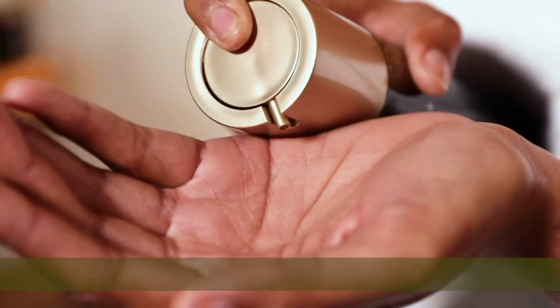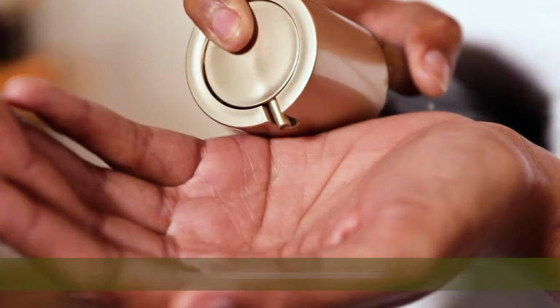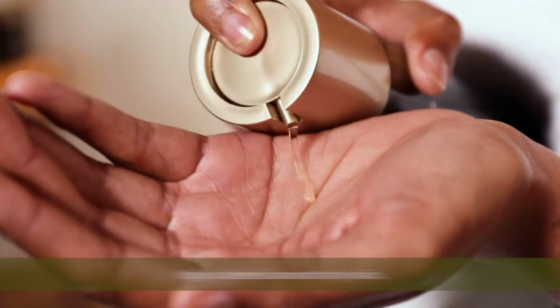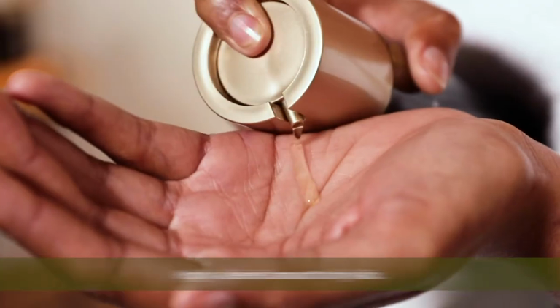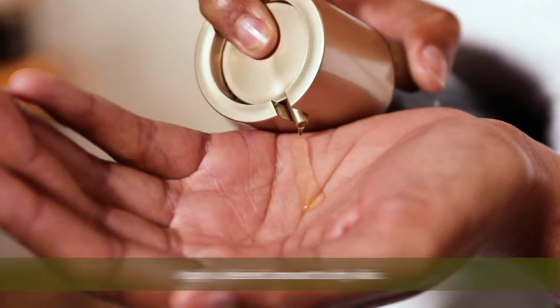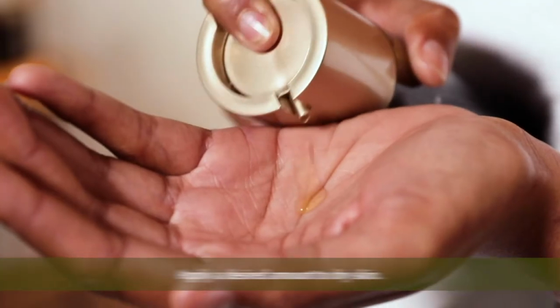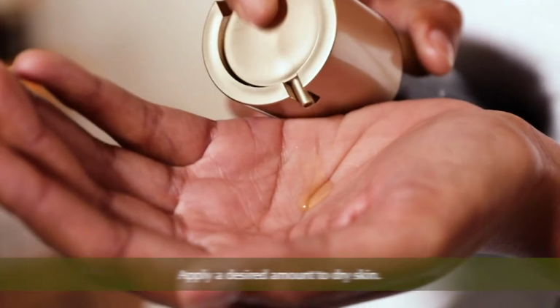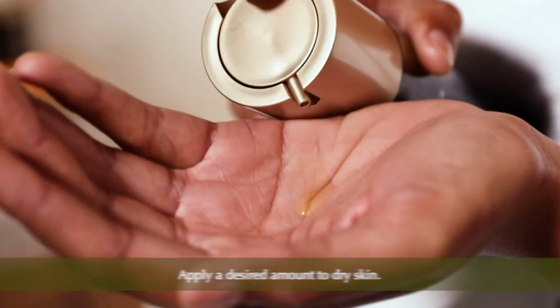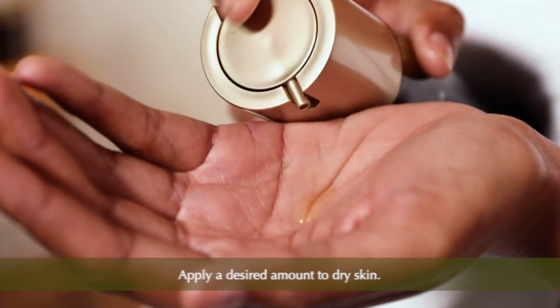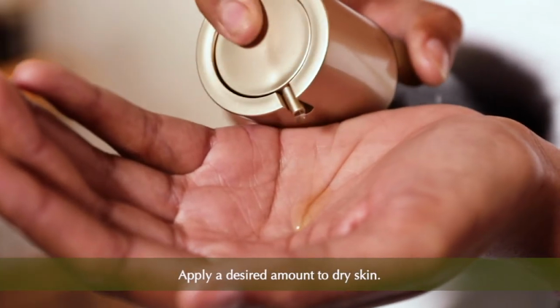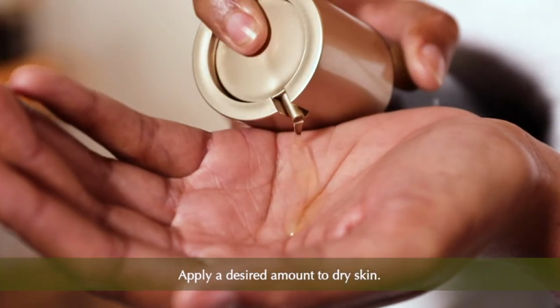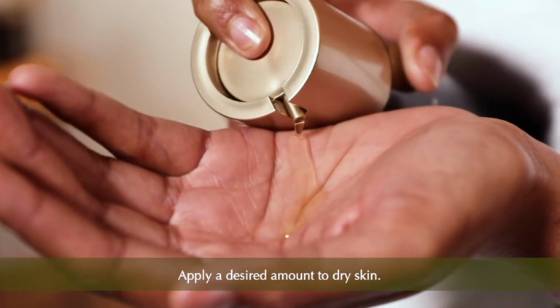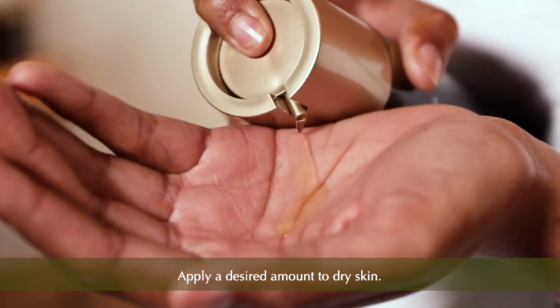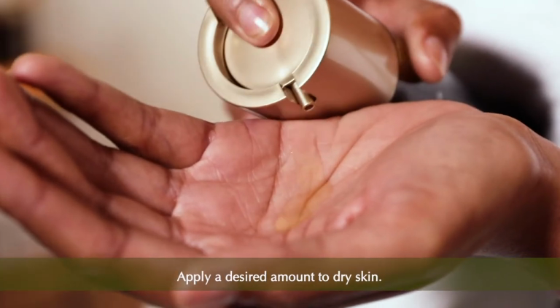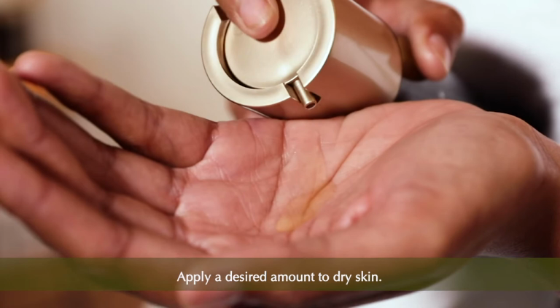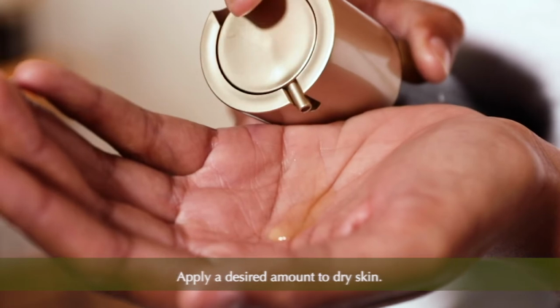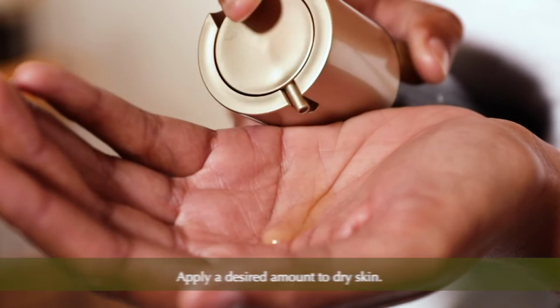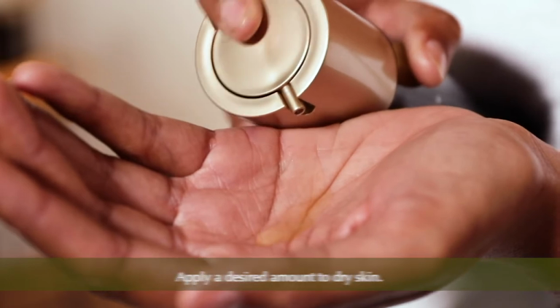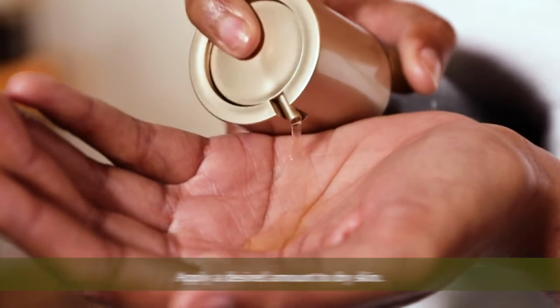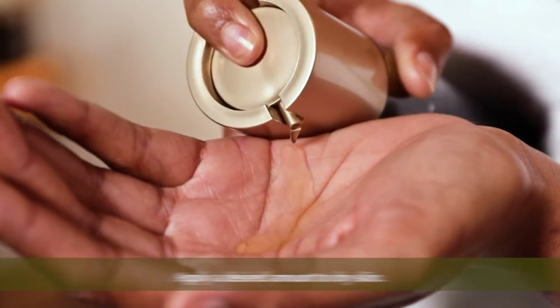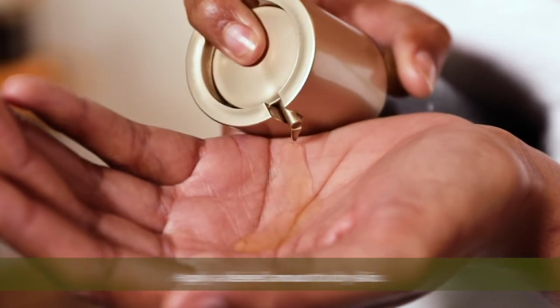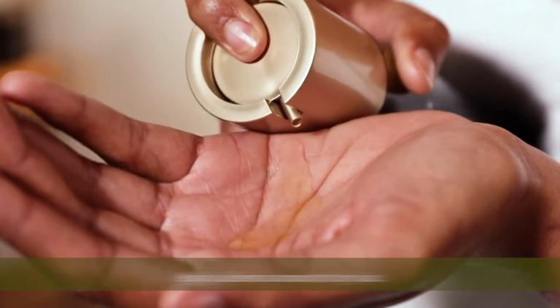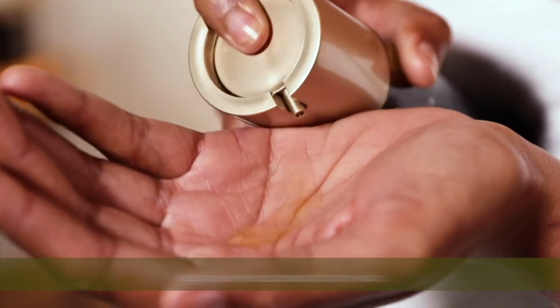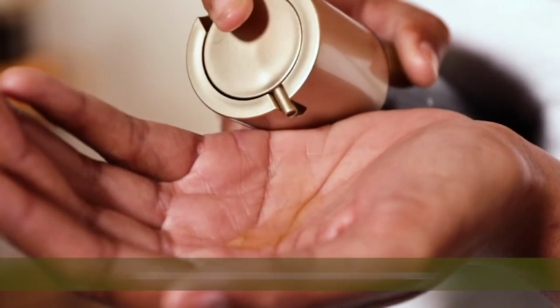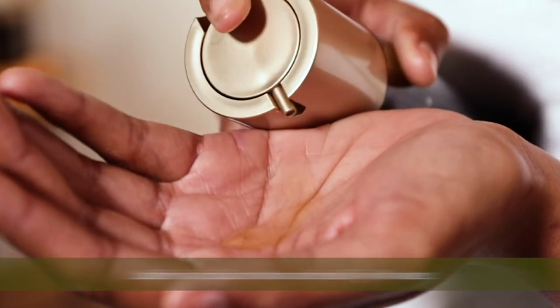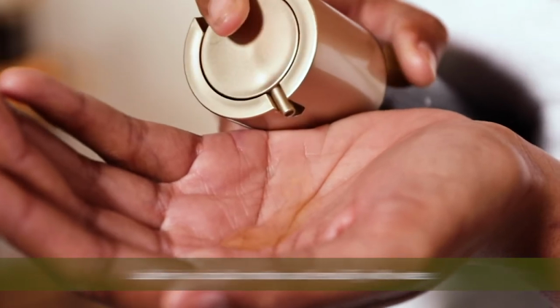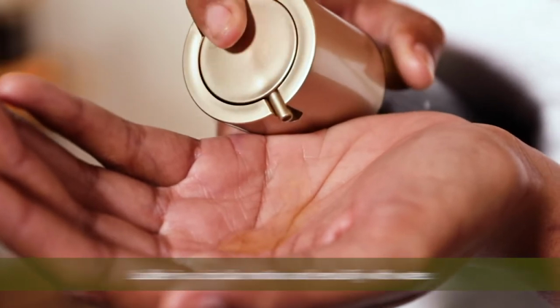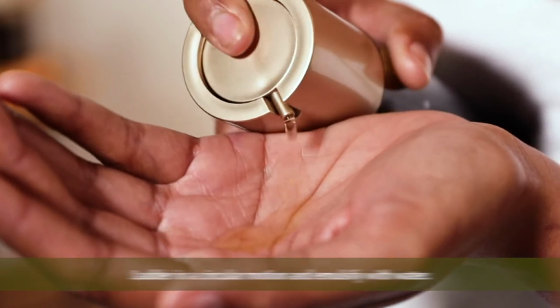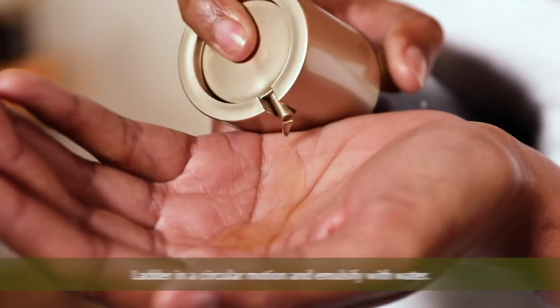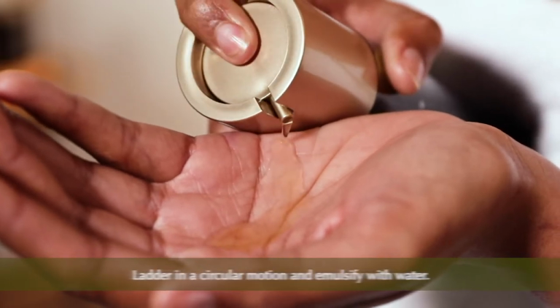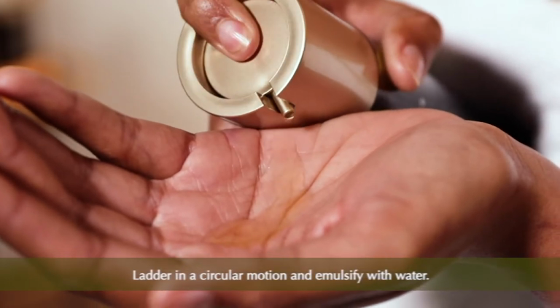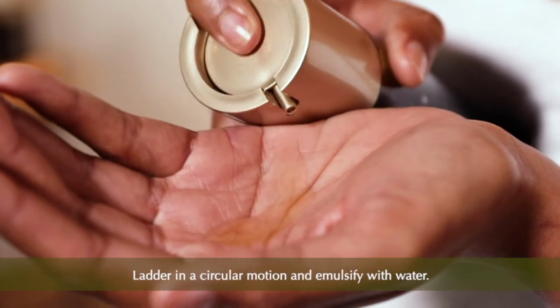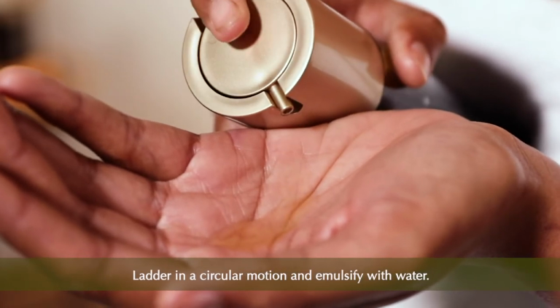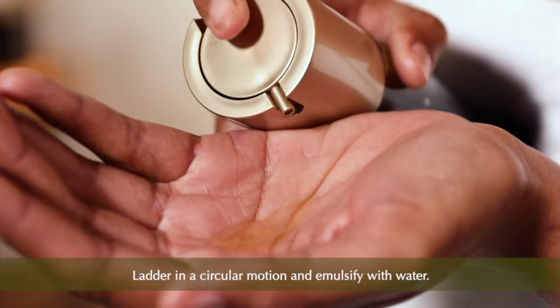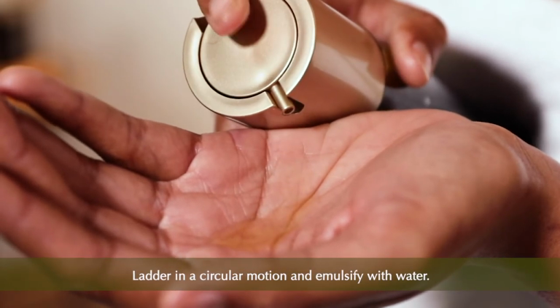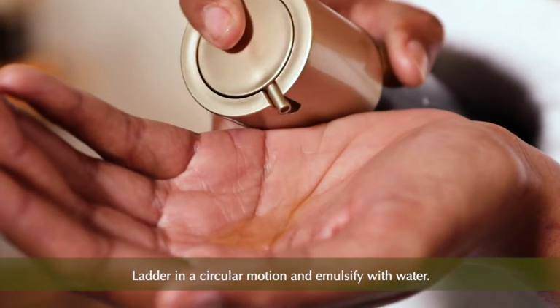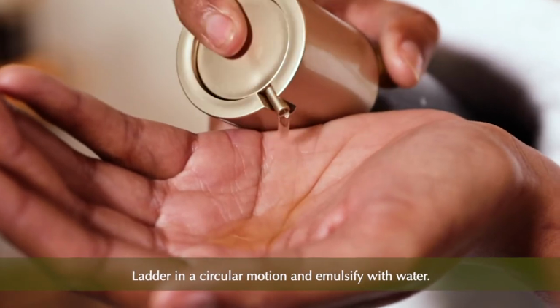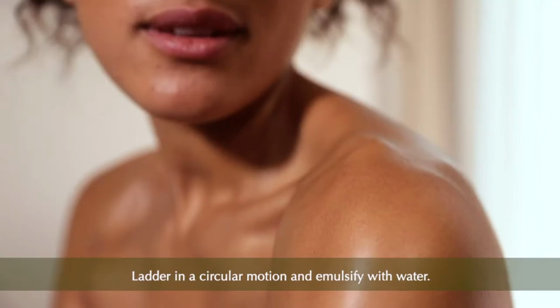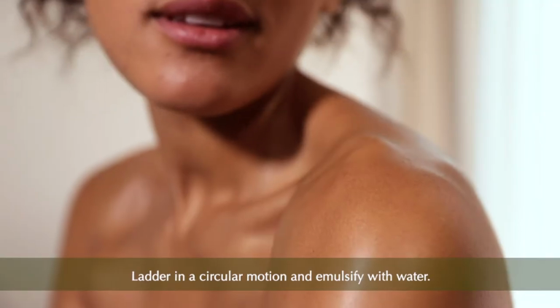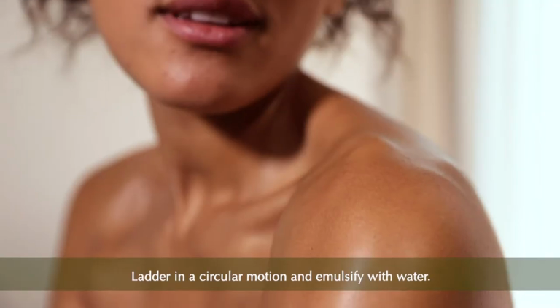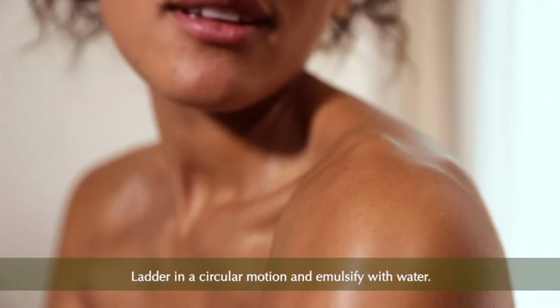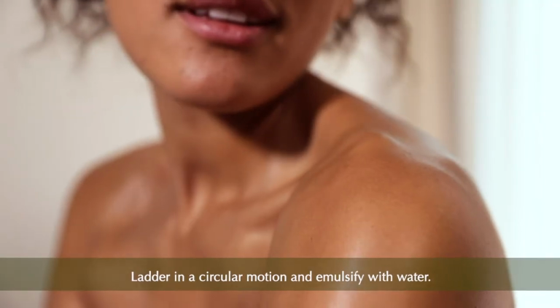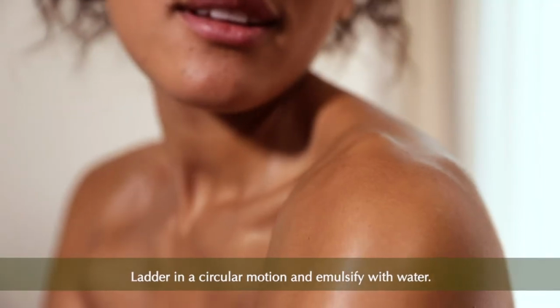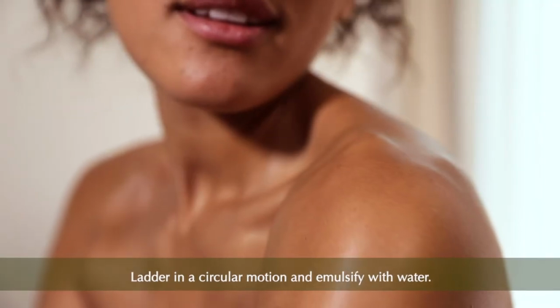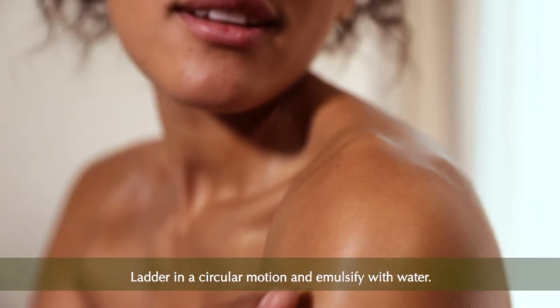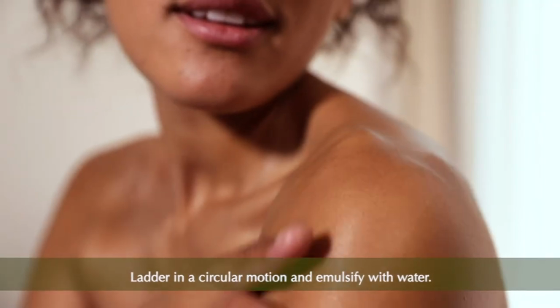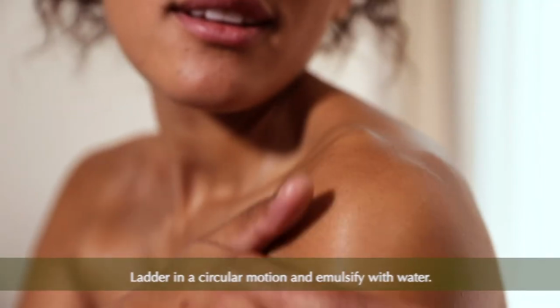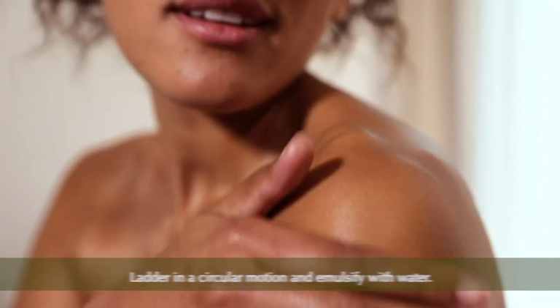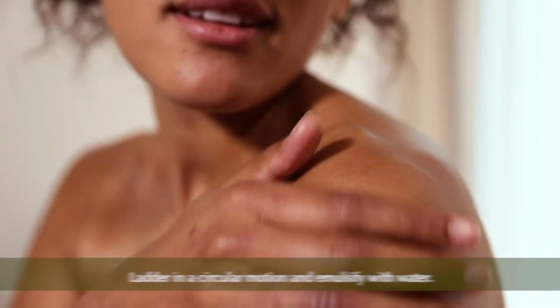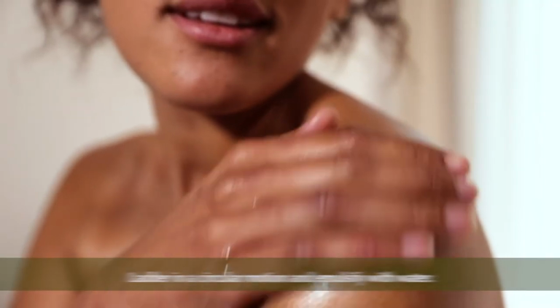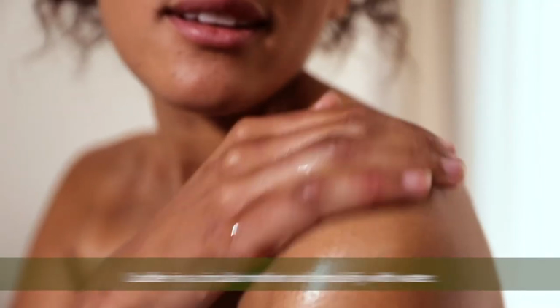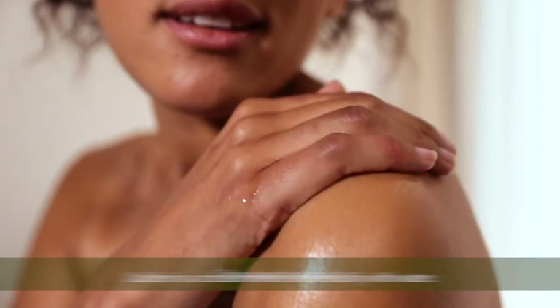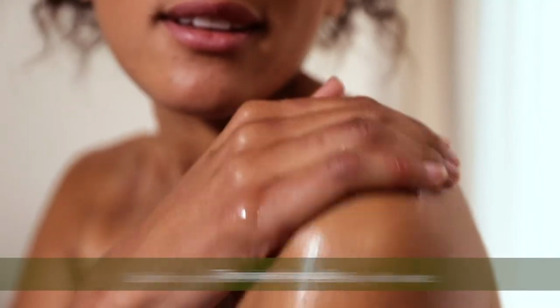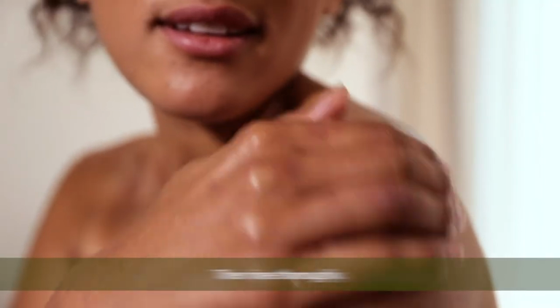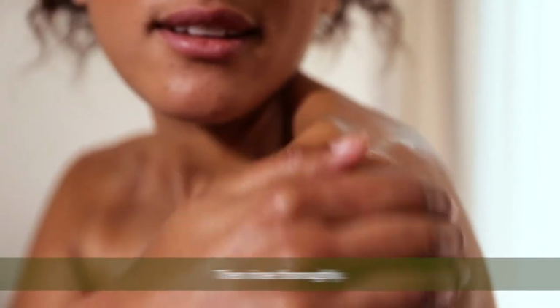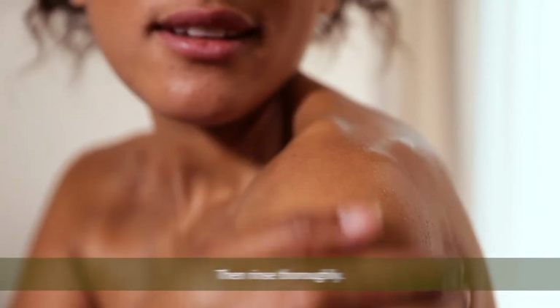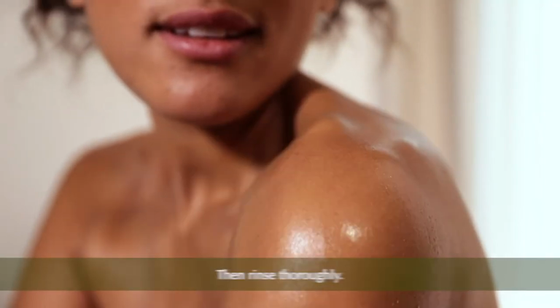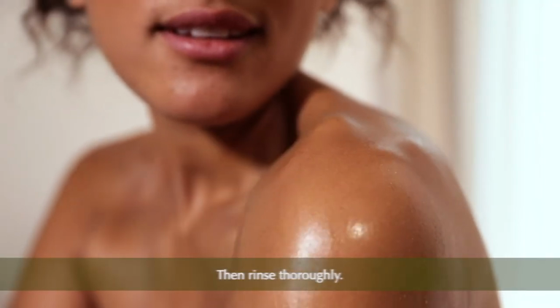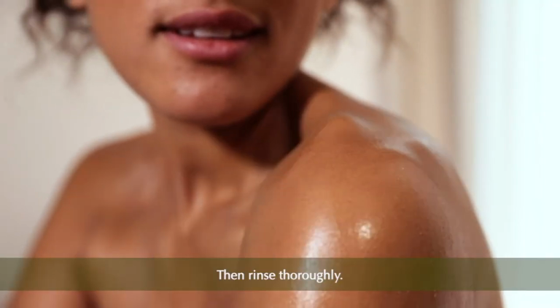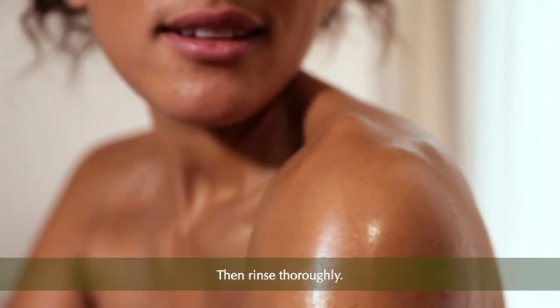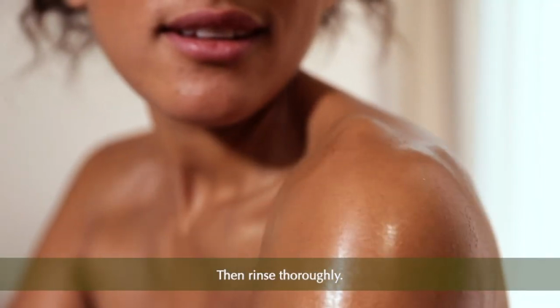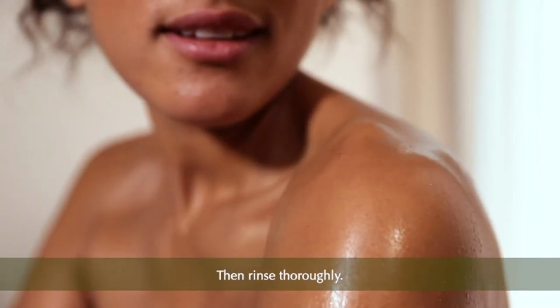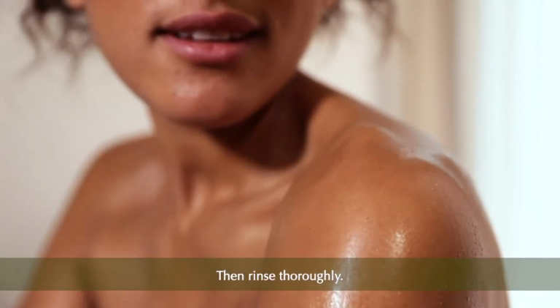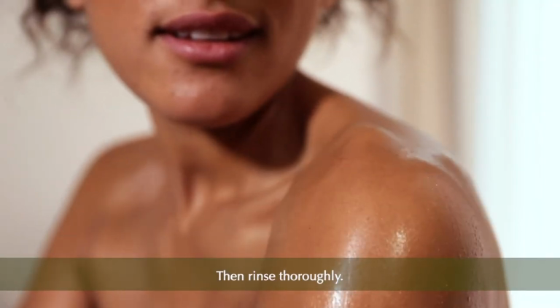Apply a desired amount to dry skin, lather in a circular motion, emulsify with water and rinse thoroughly.